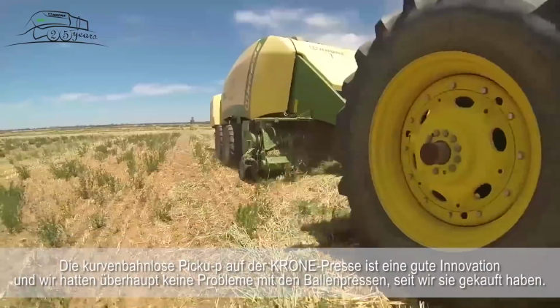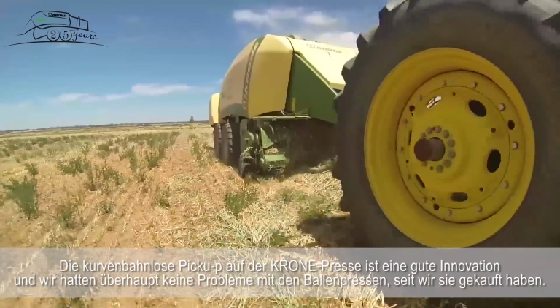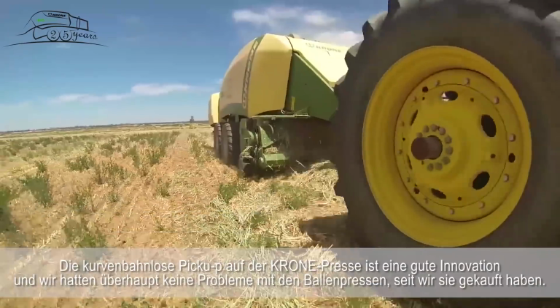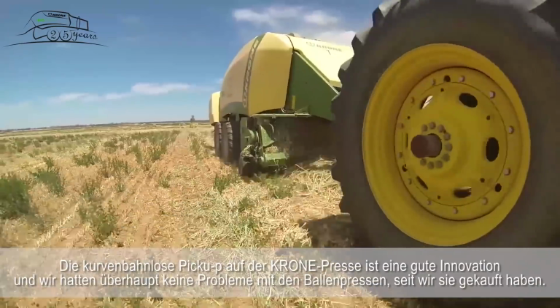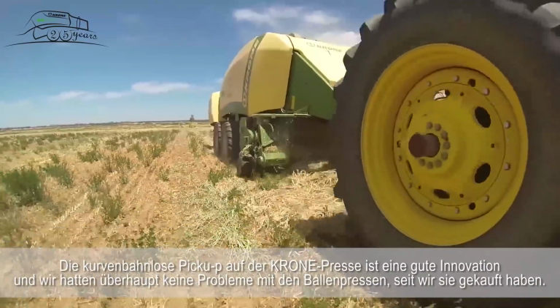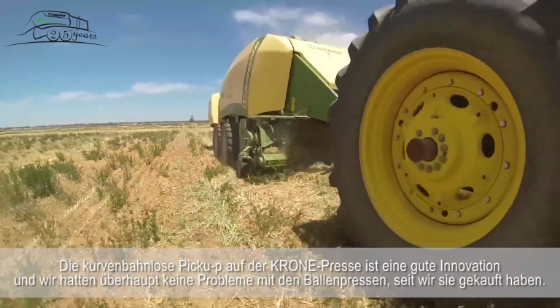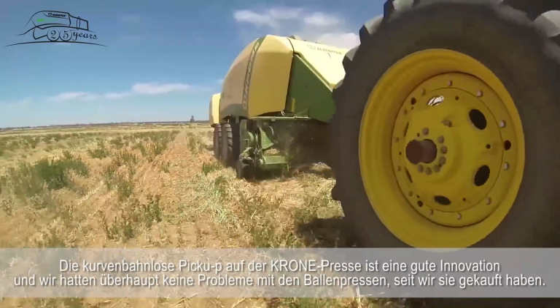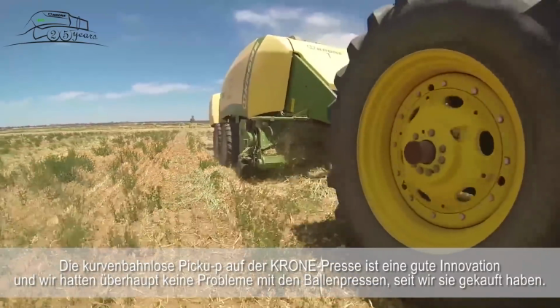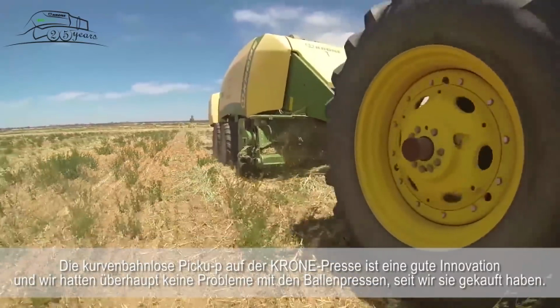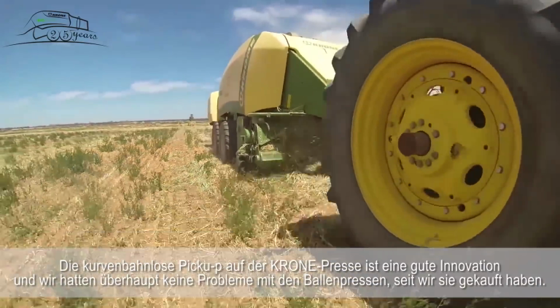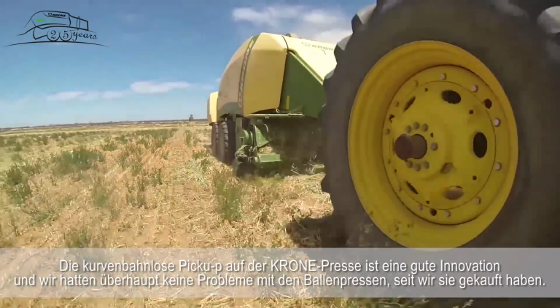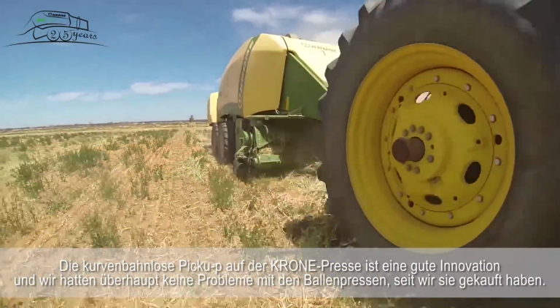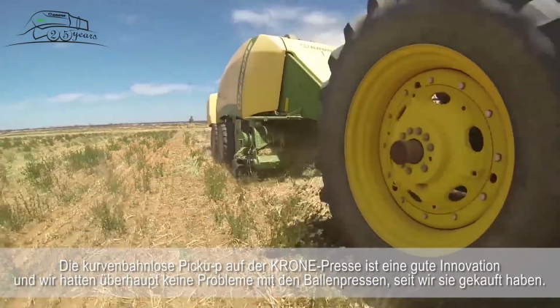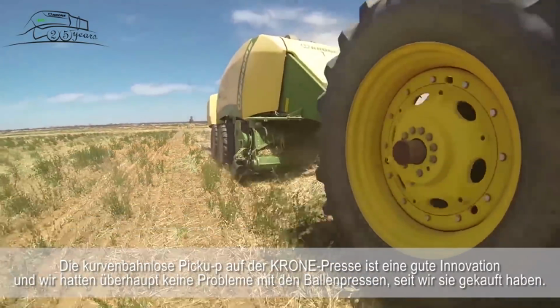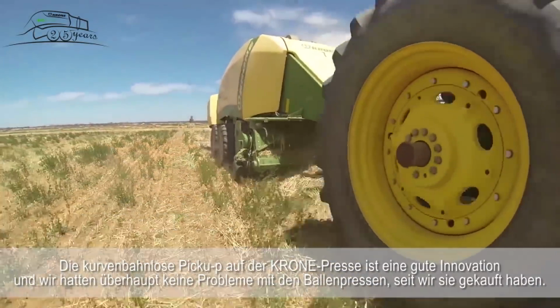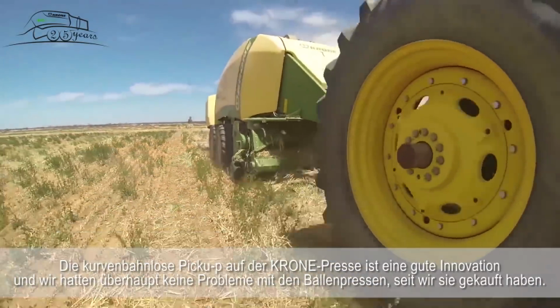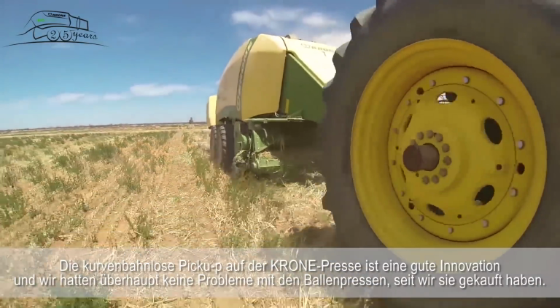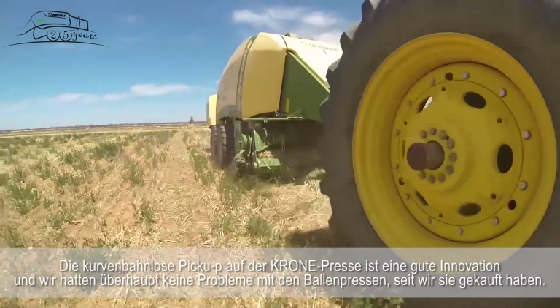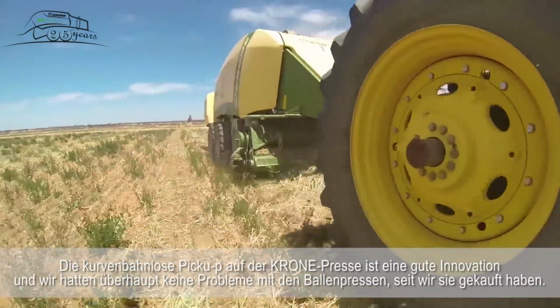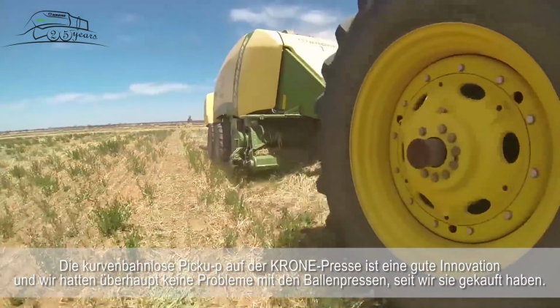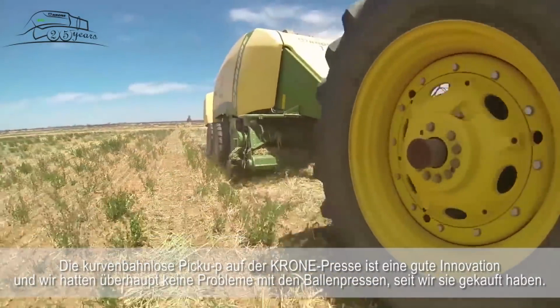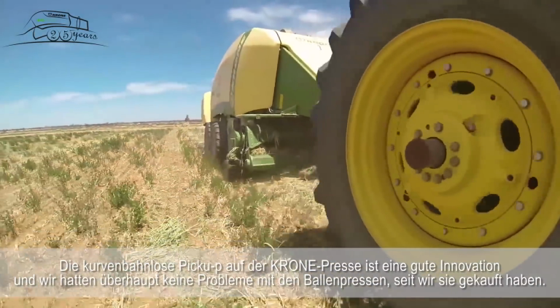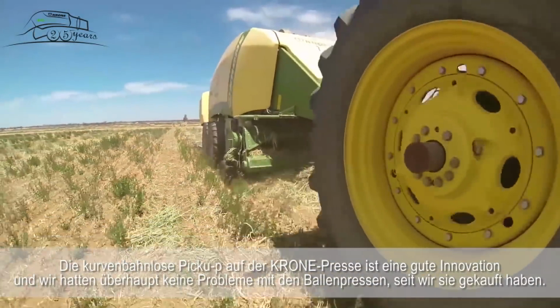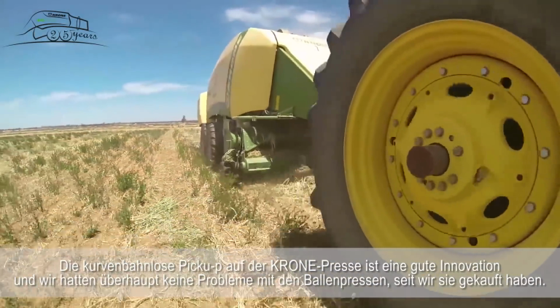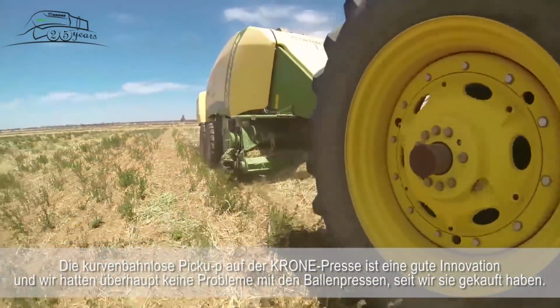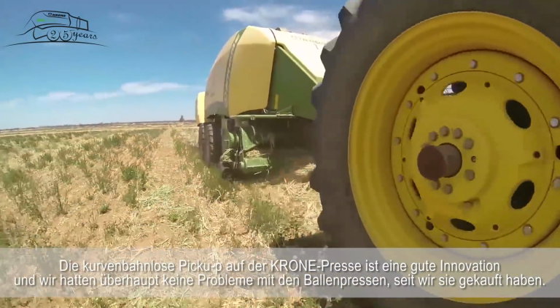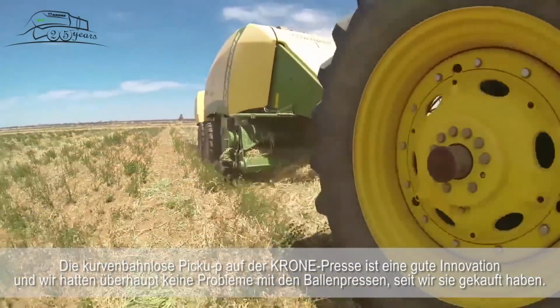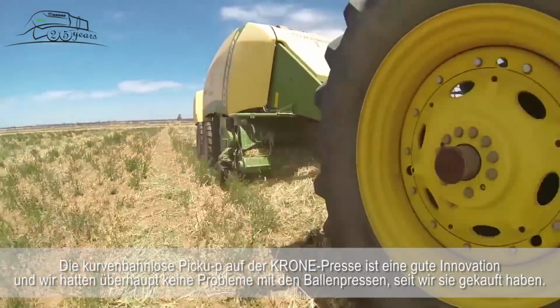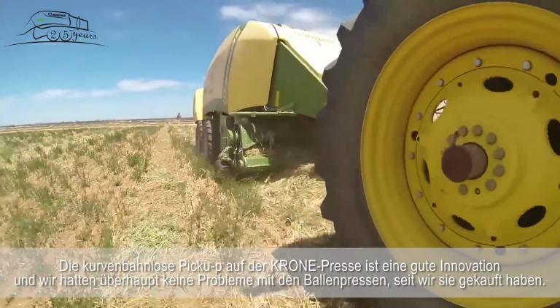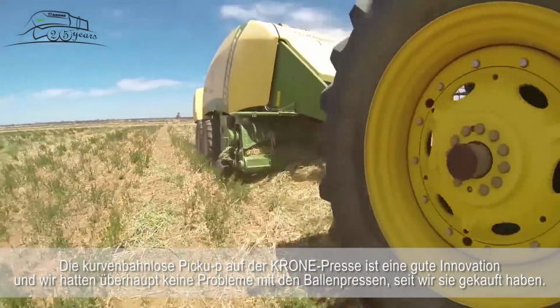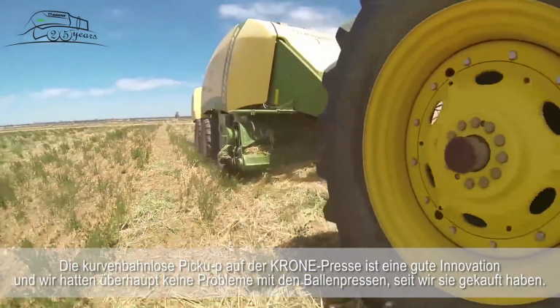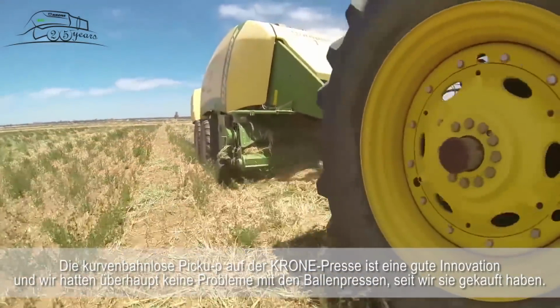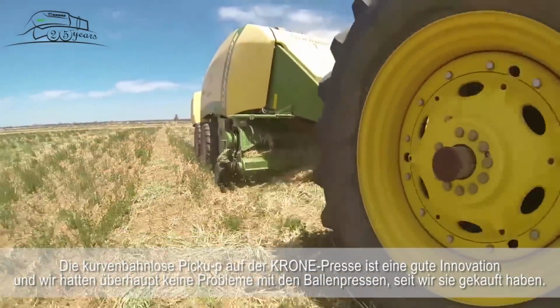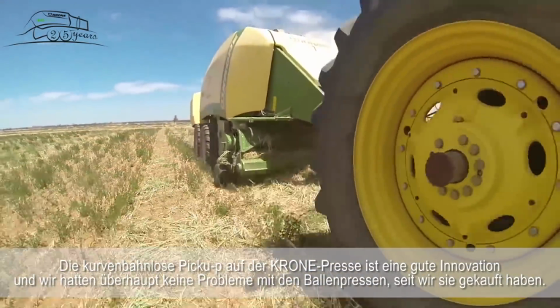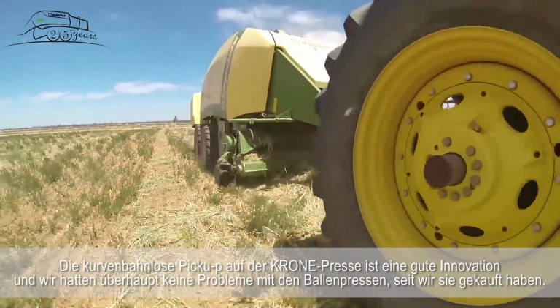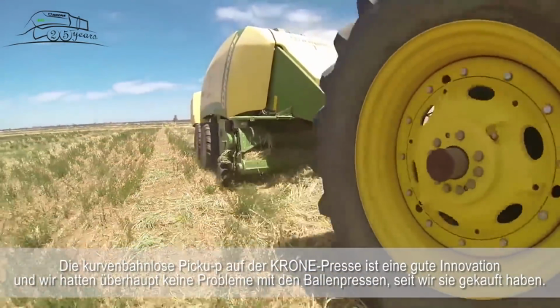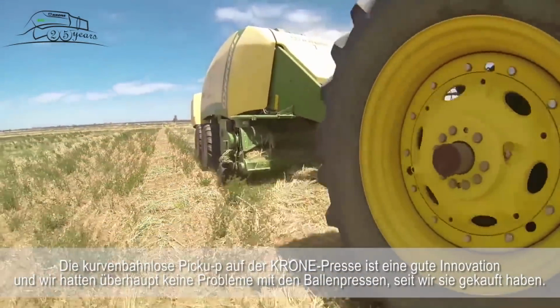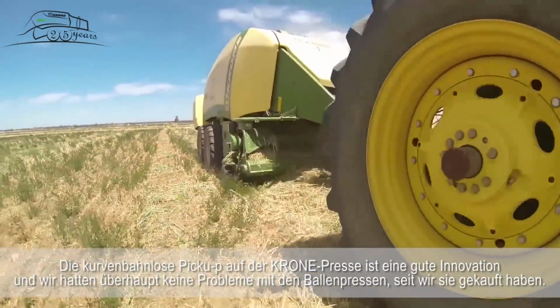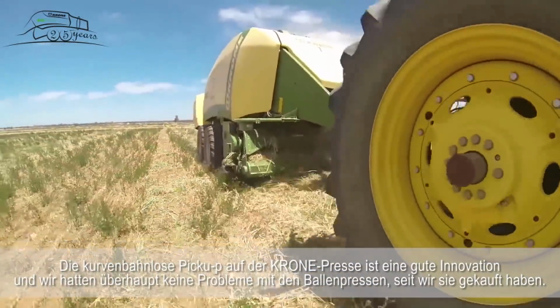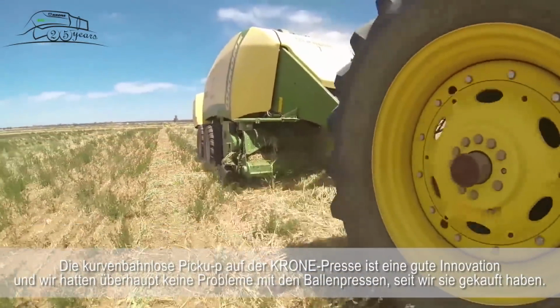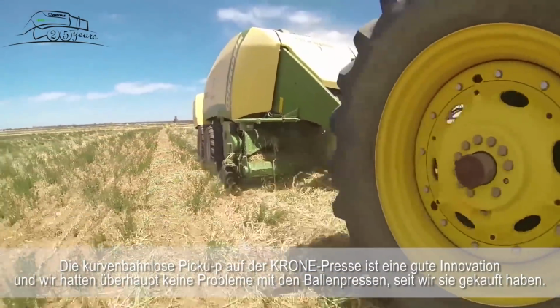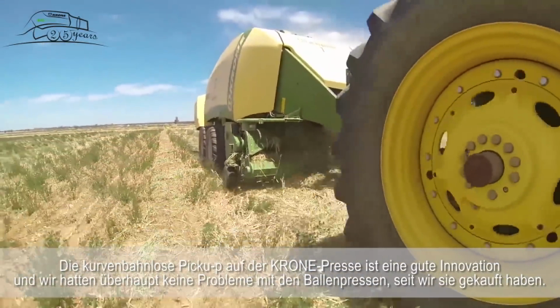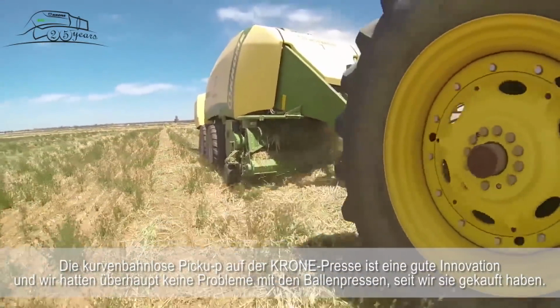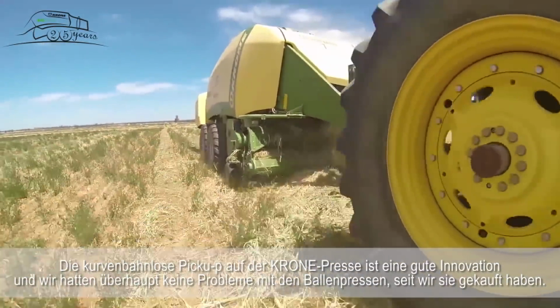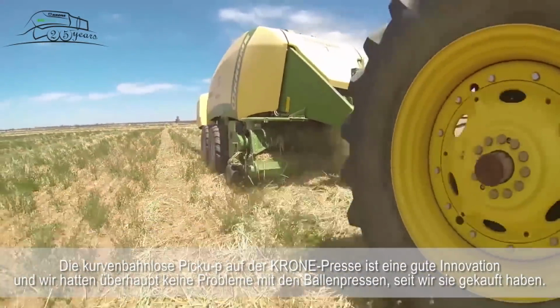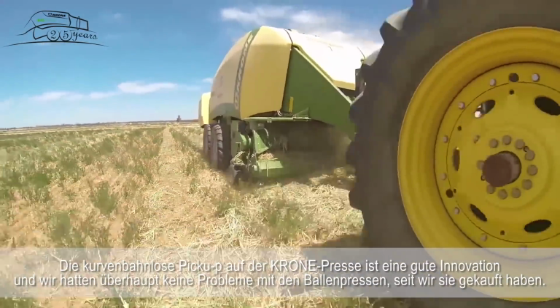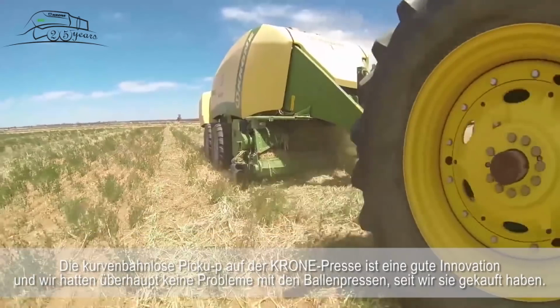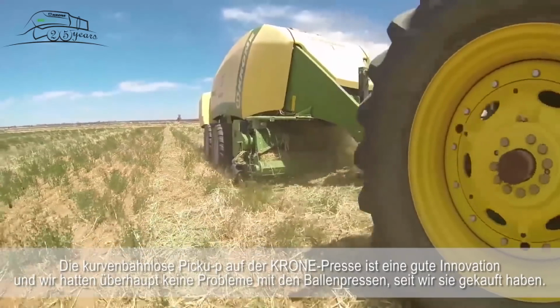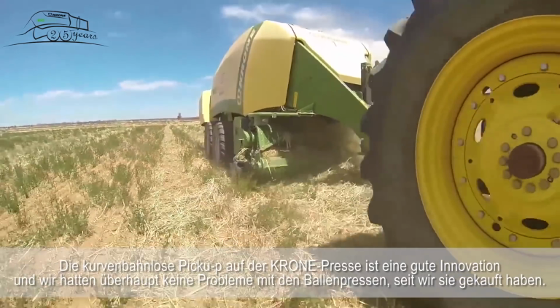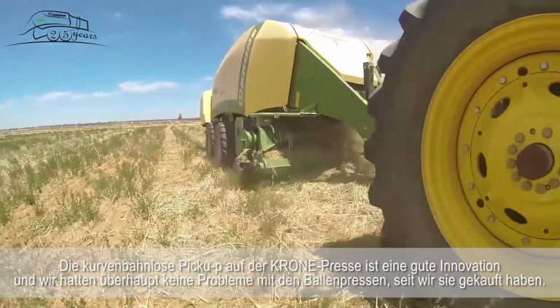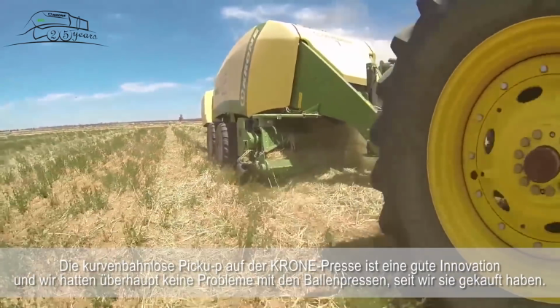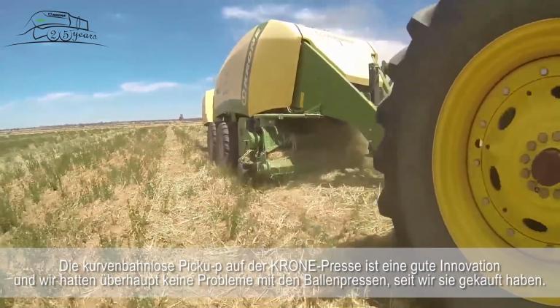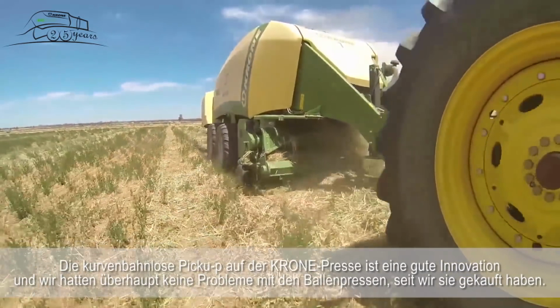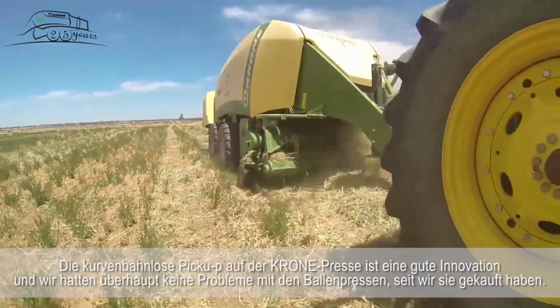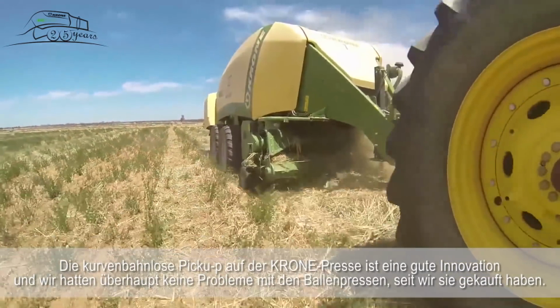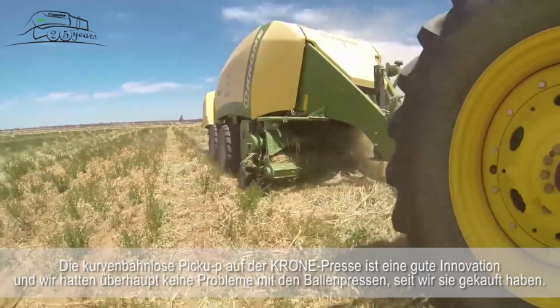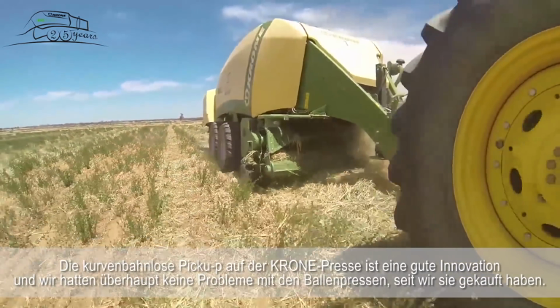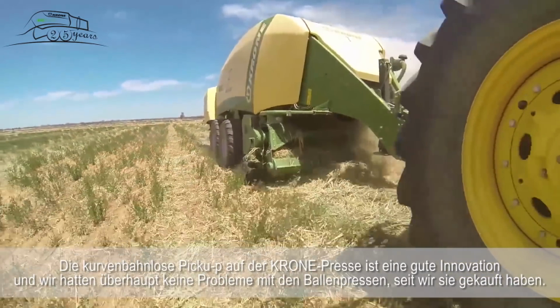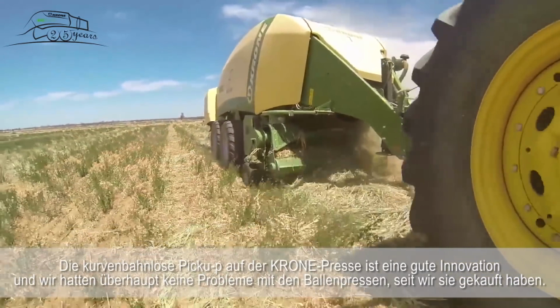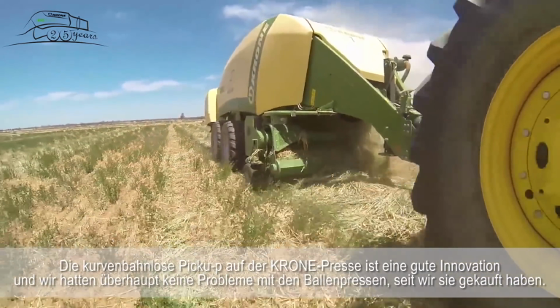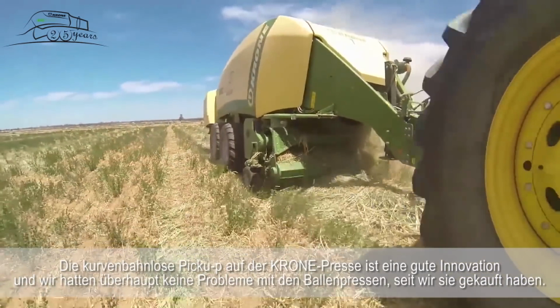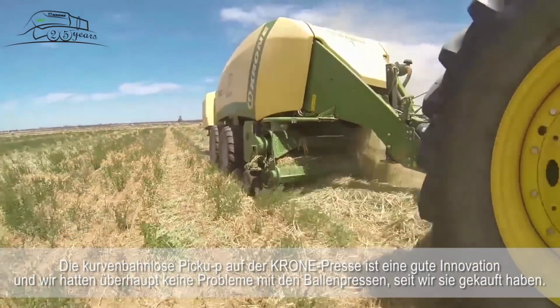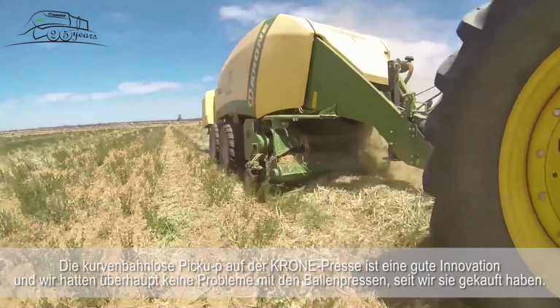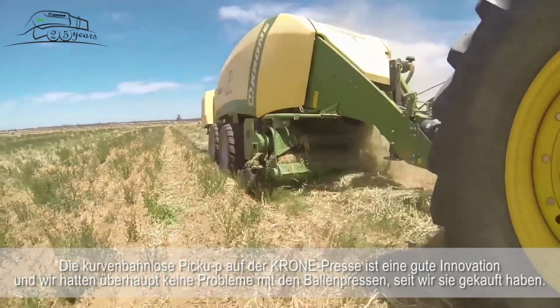The camless pick-up on the Crone has been a good innovation. We haven't had any trouble at all with any of the balers since we've bought them.